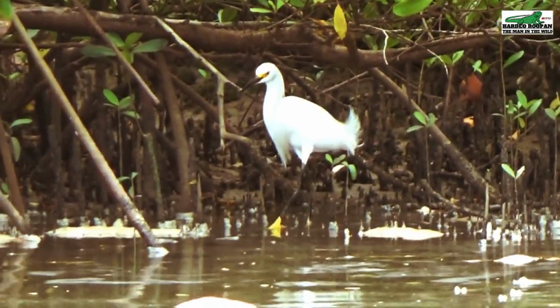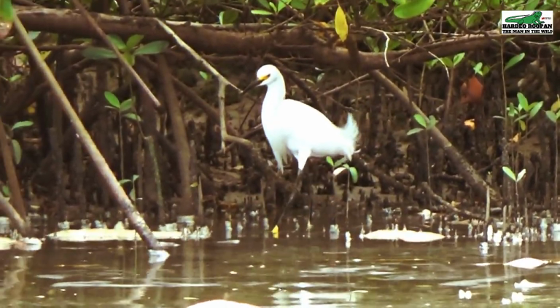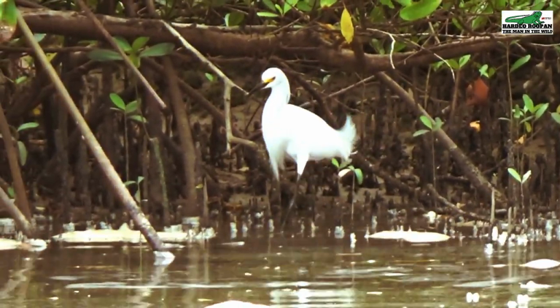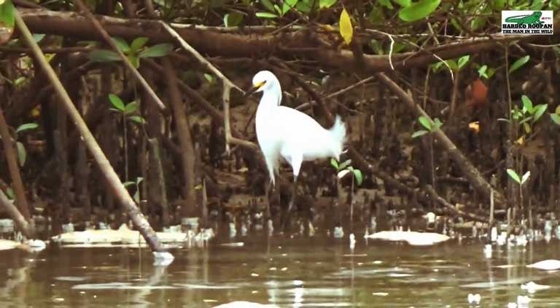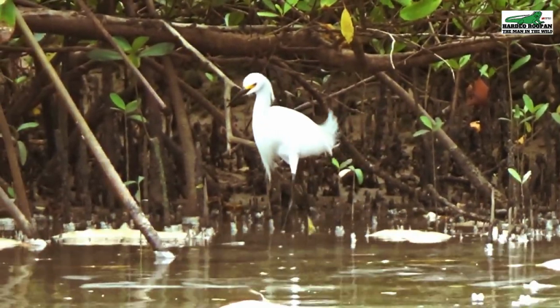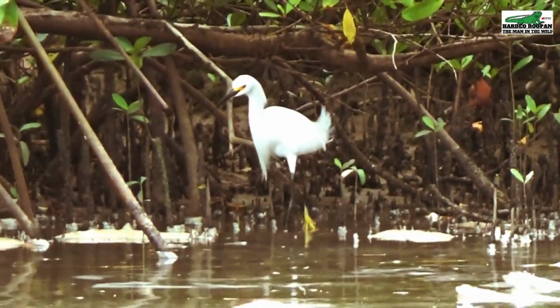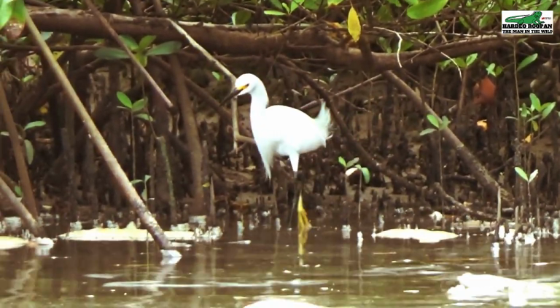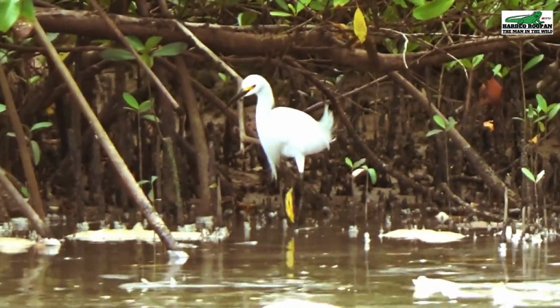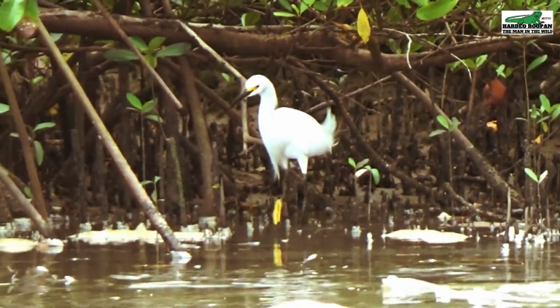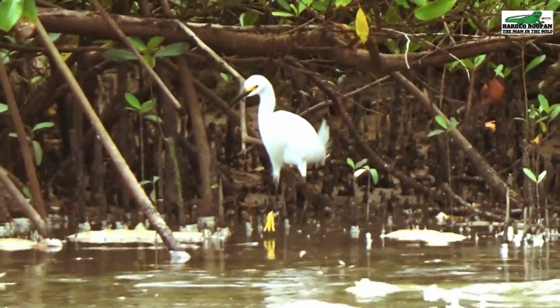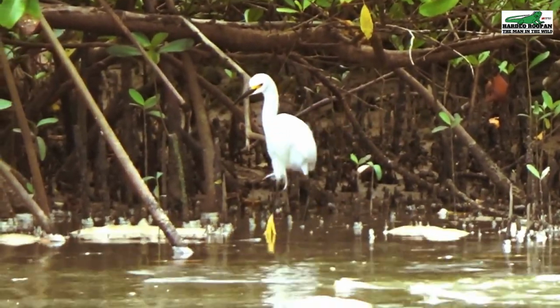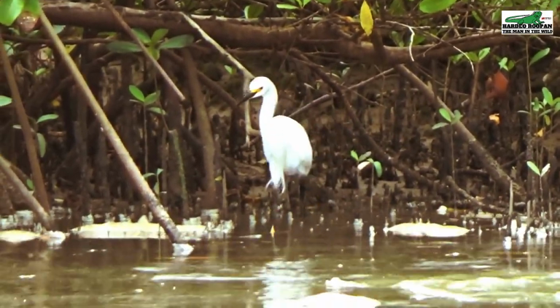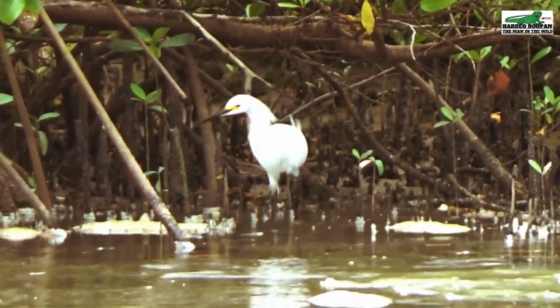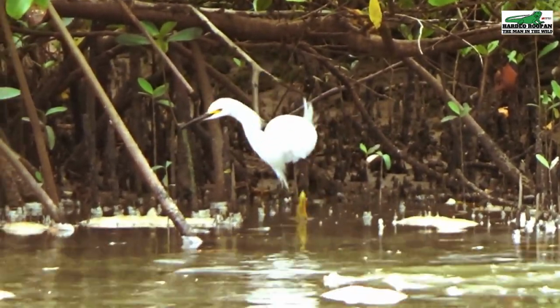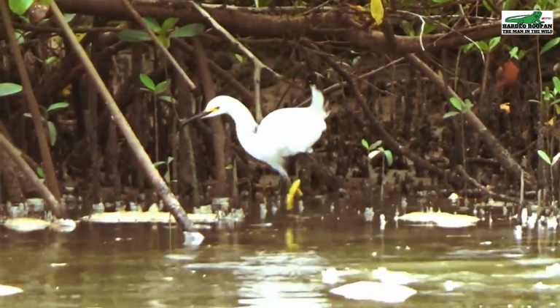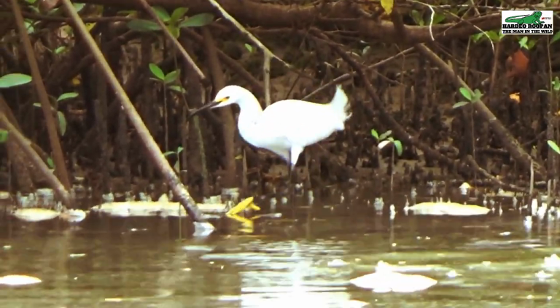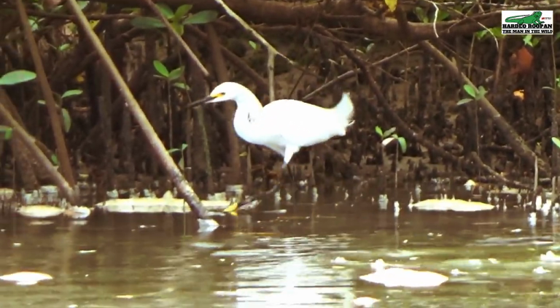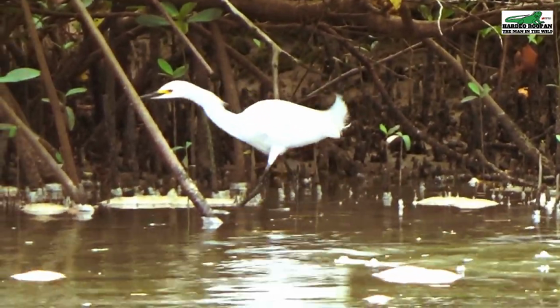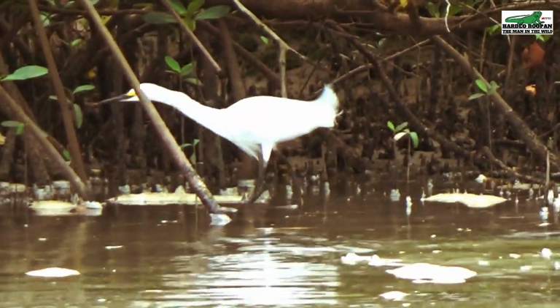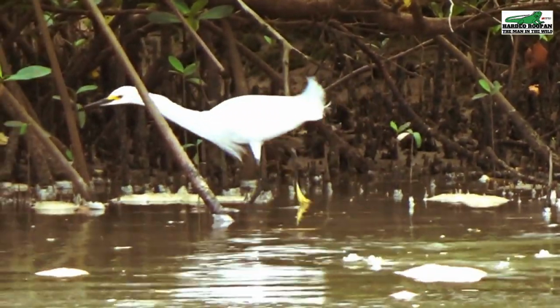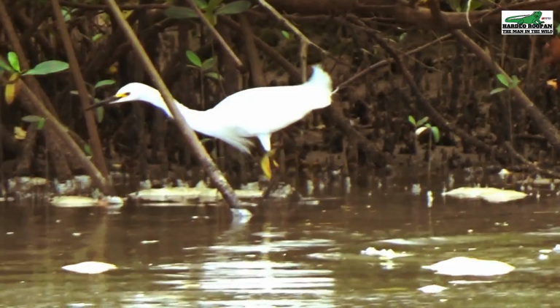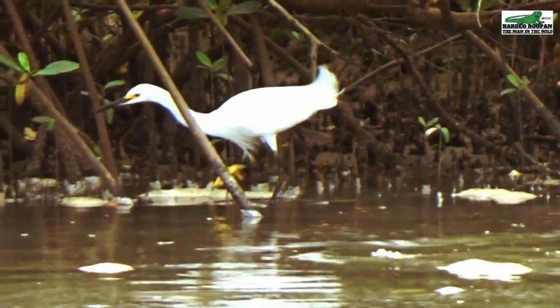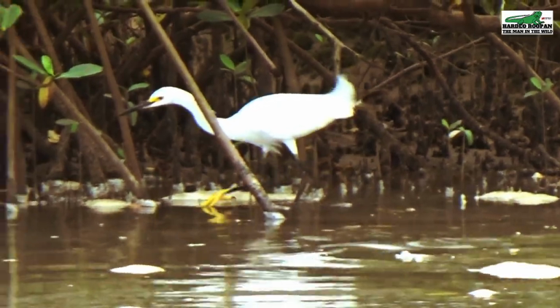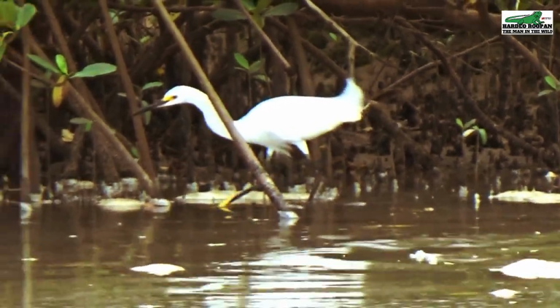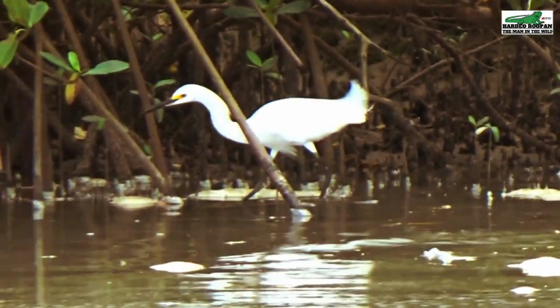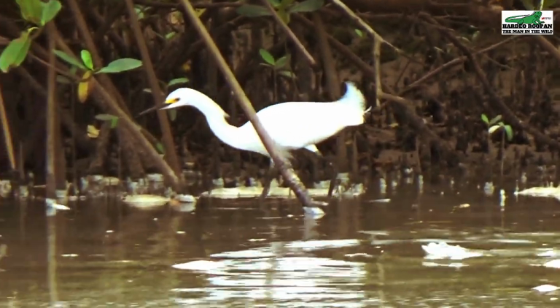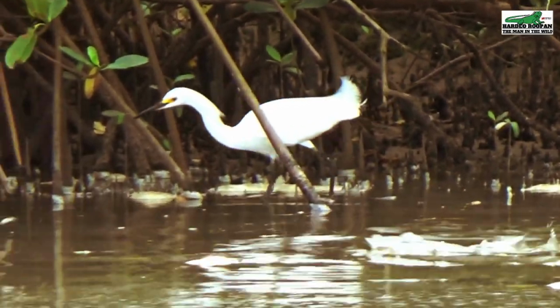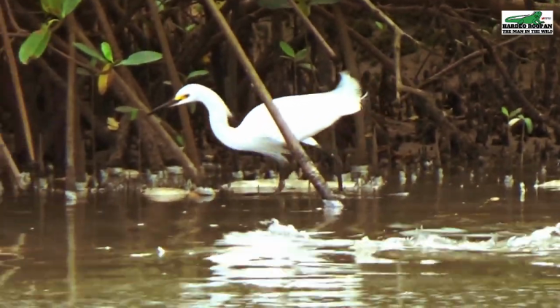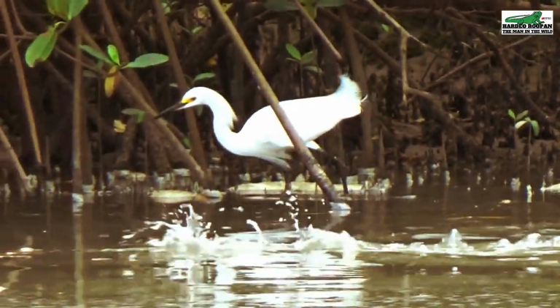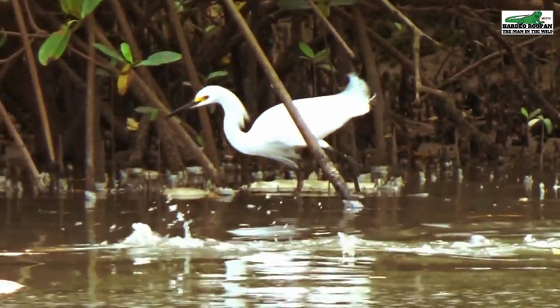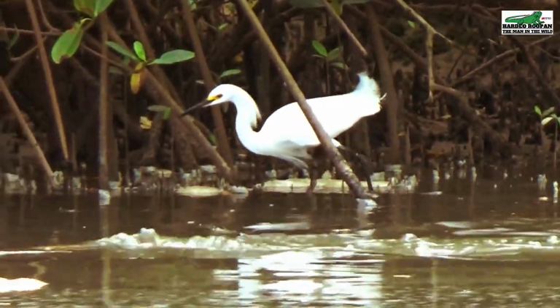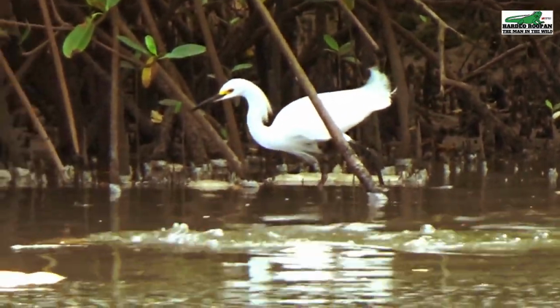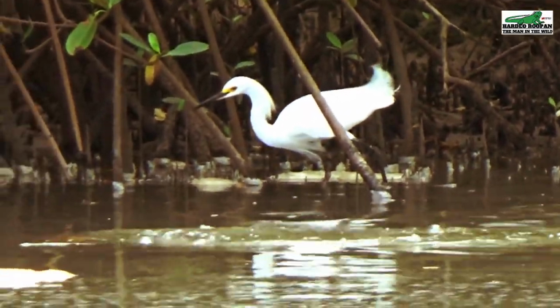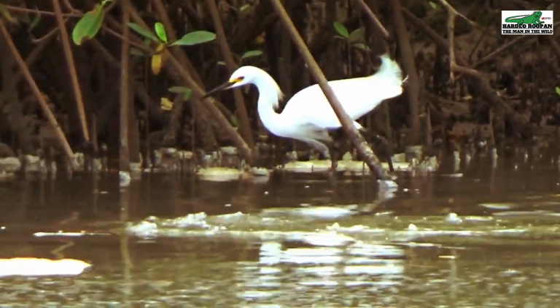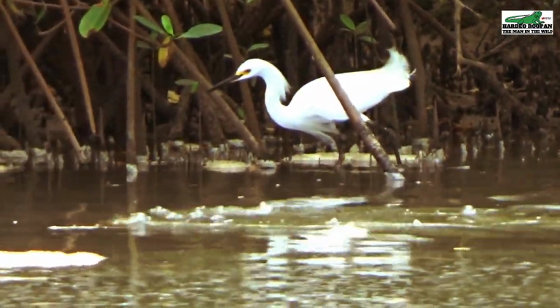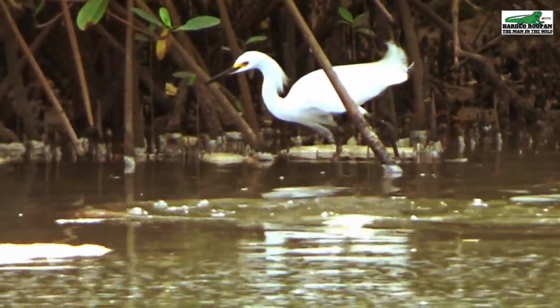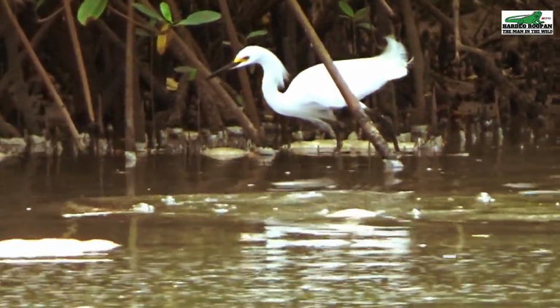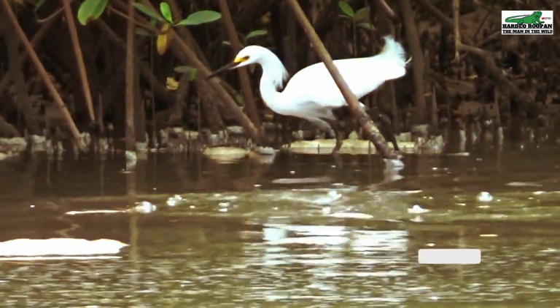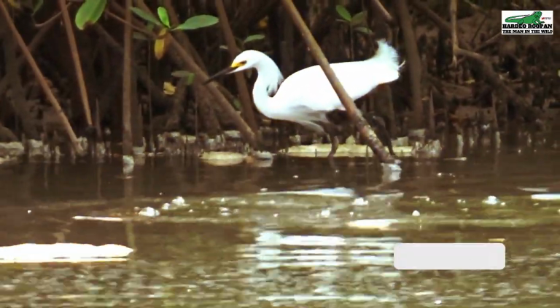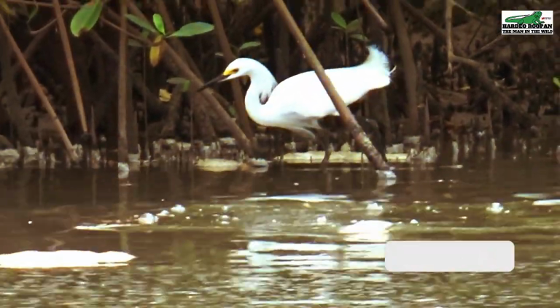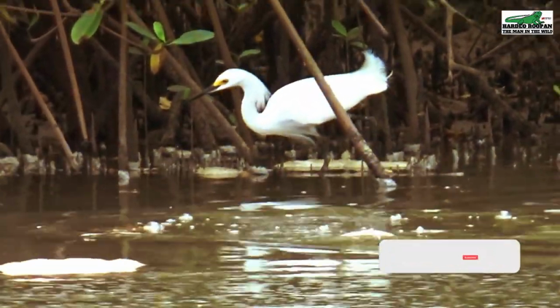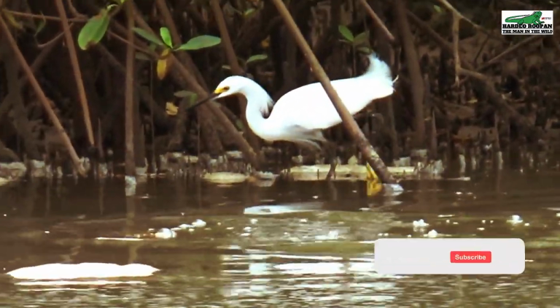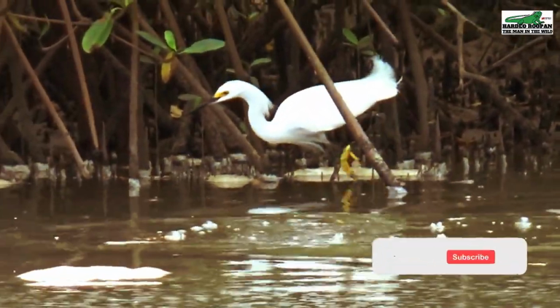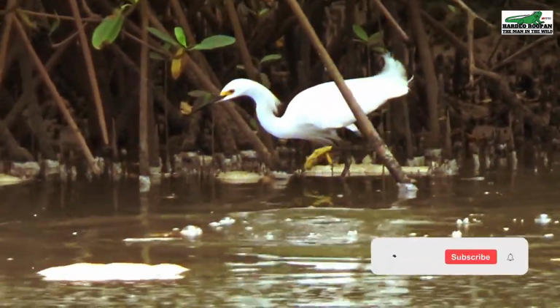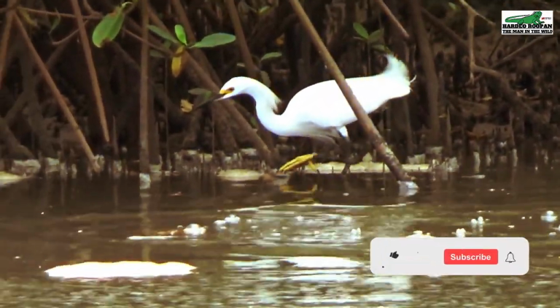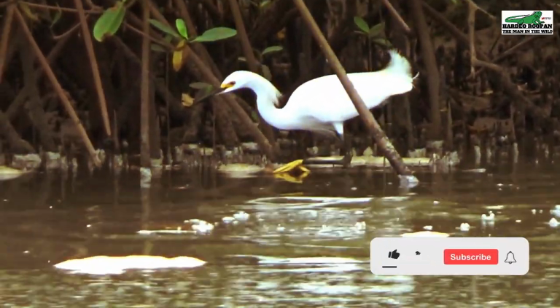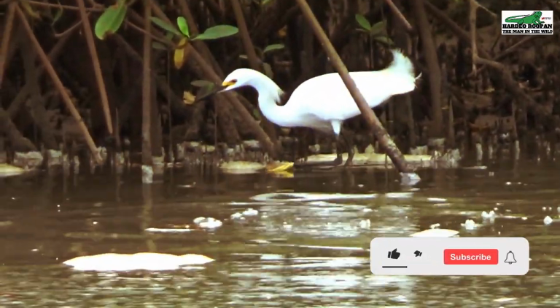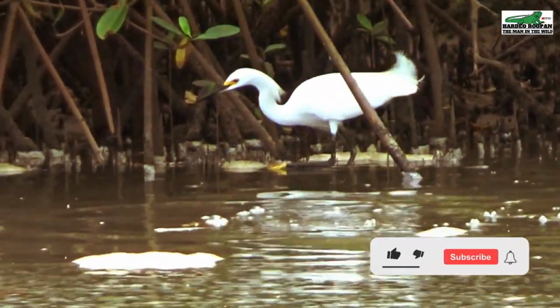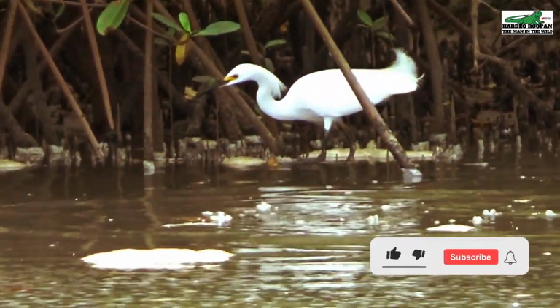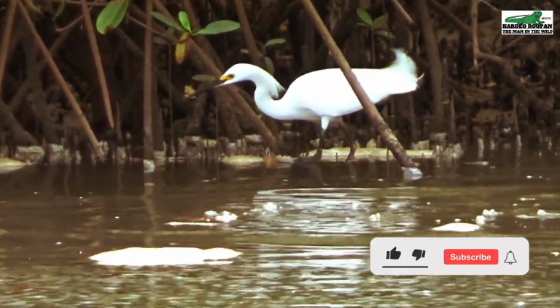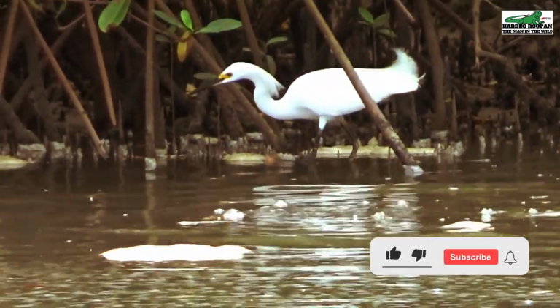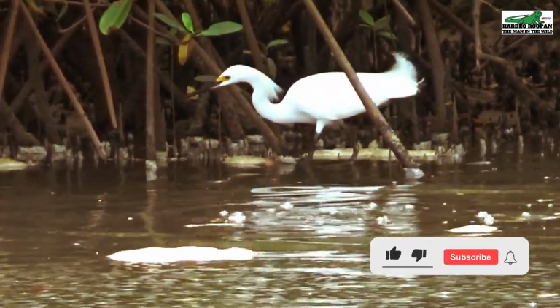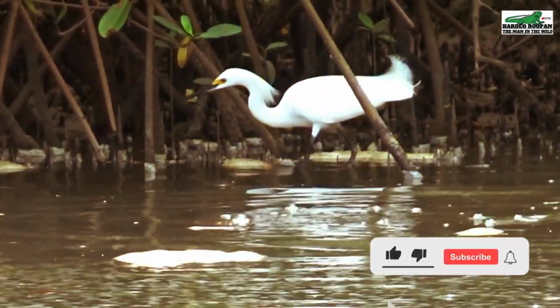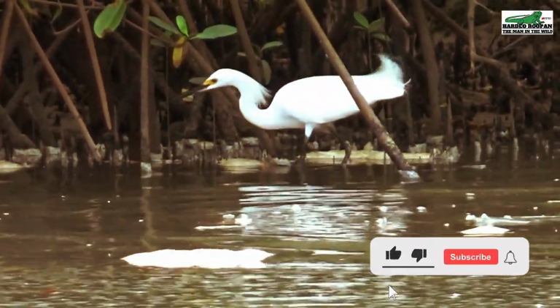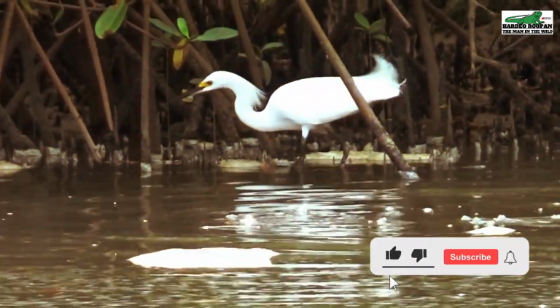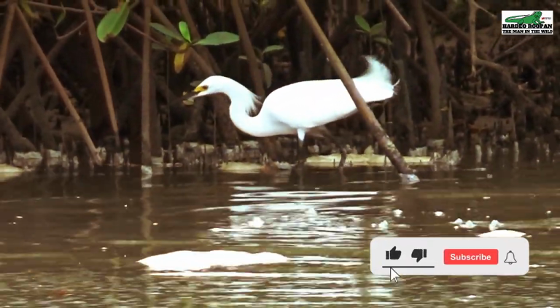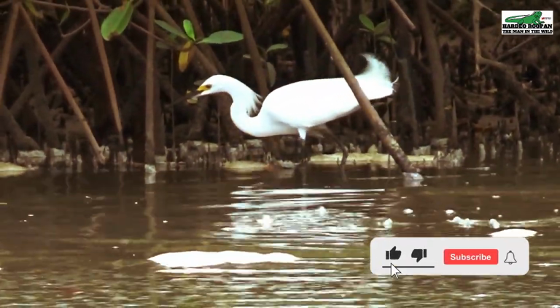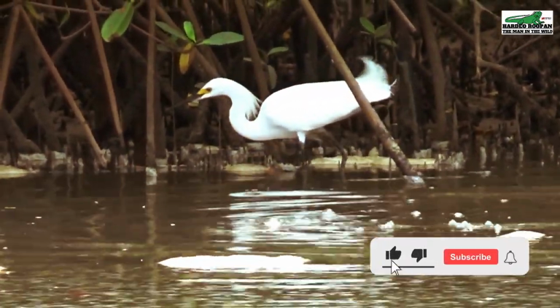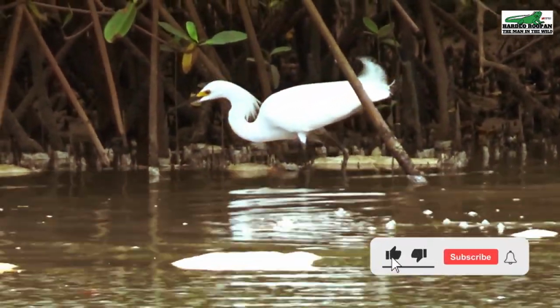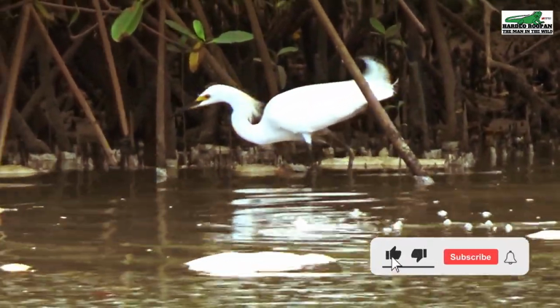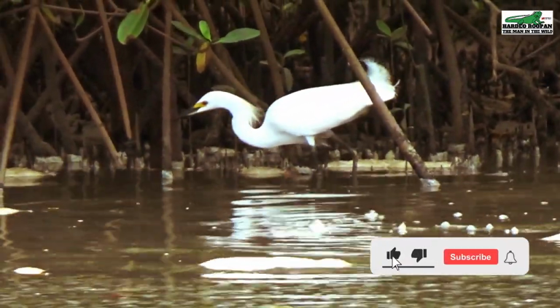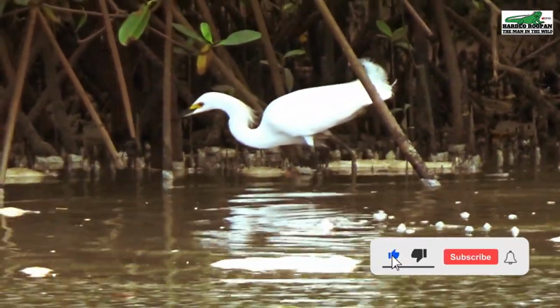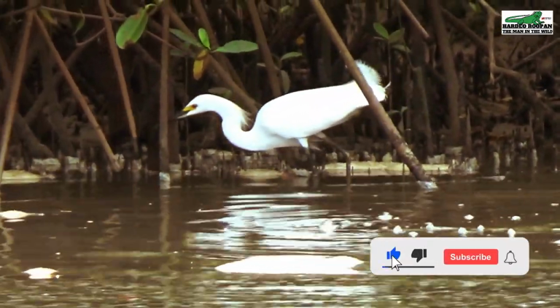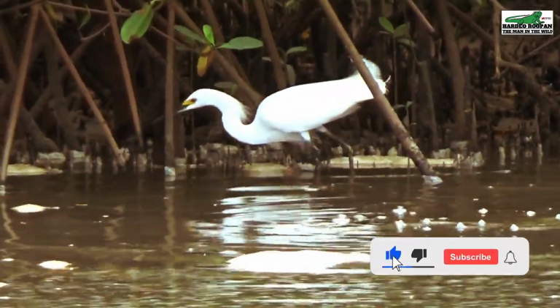So when next you visit Clifton Hill Beach in Point Fortin, be sure to look out for the snowy egret.